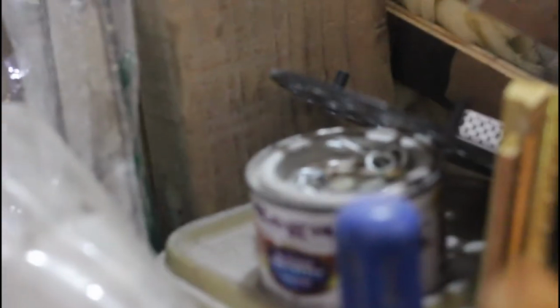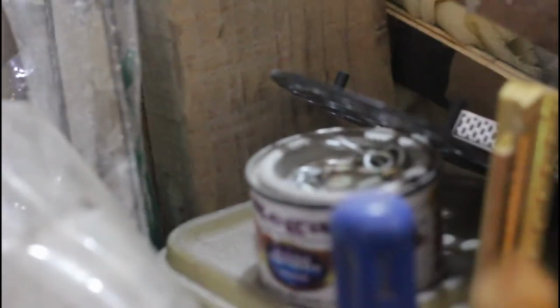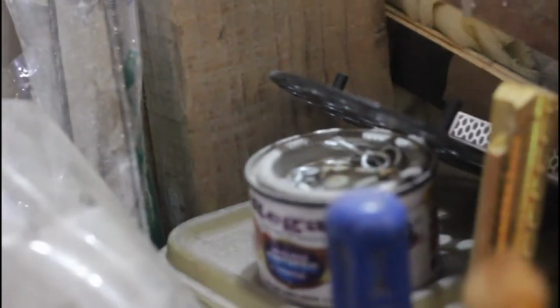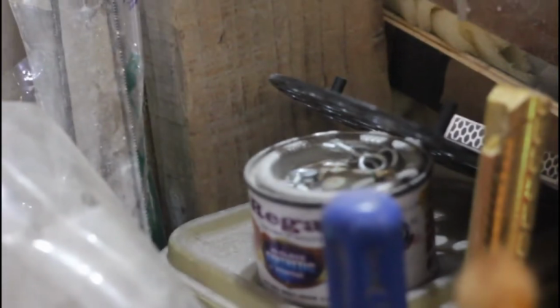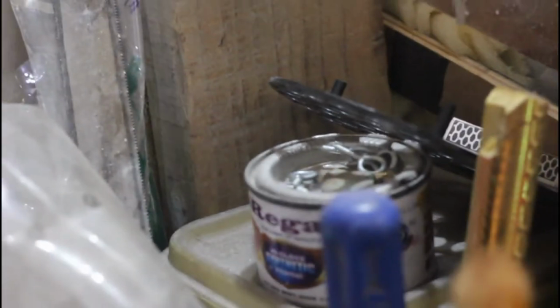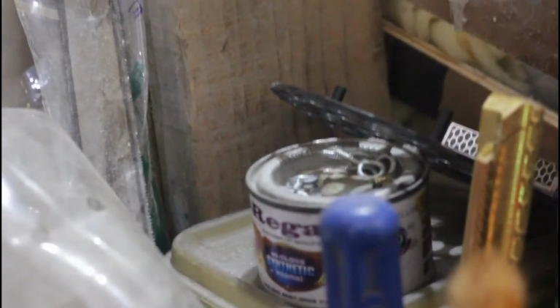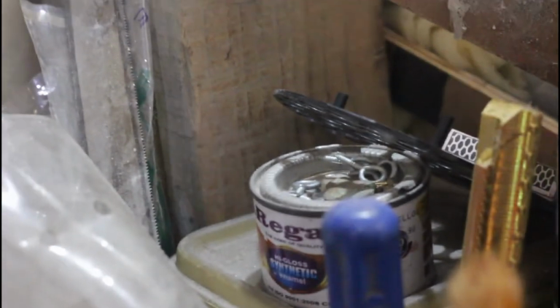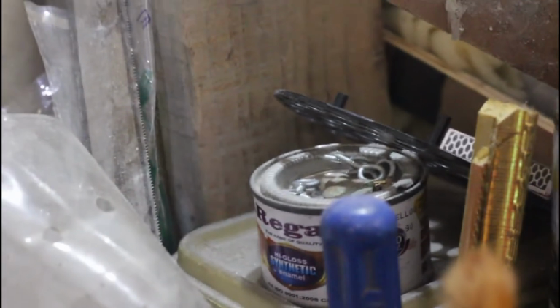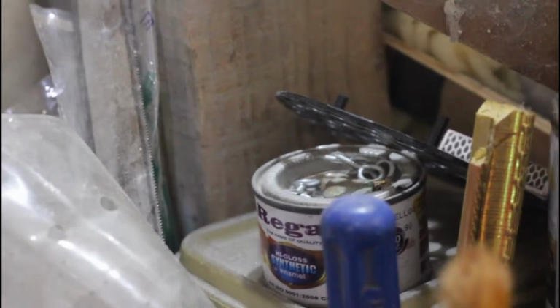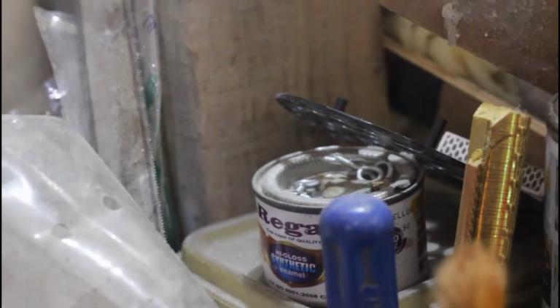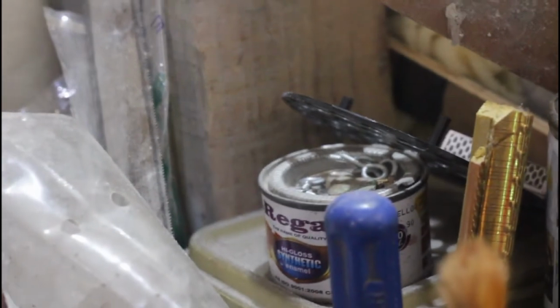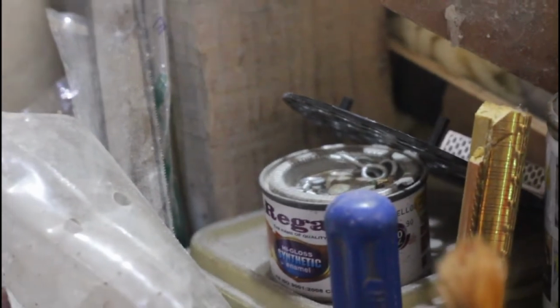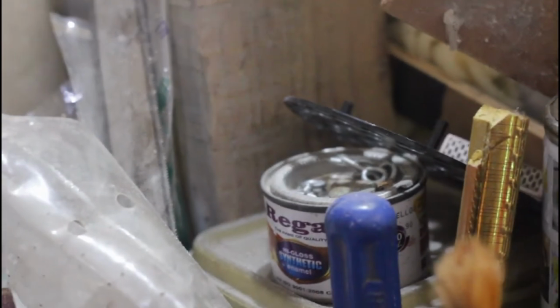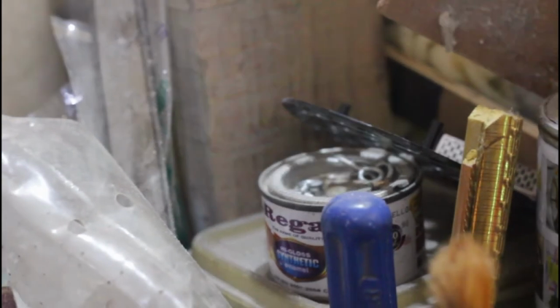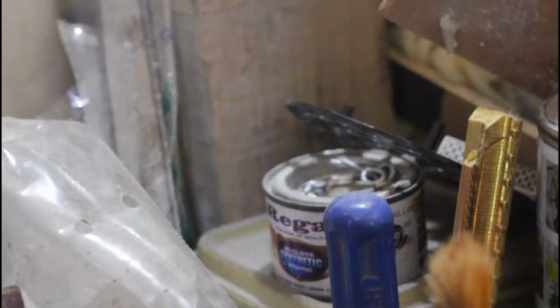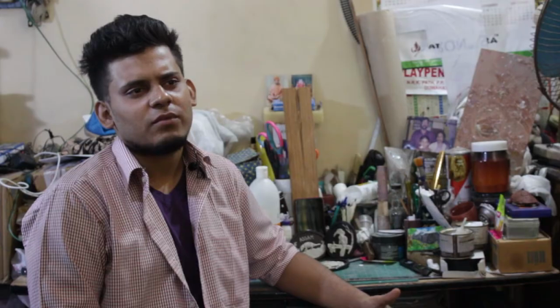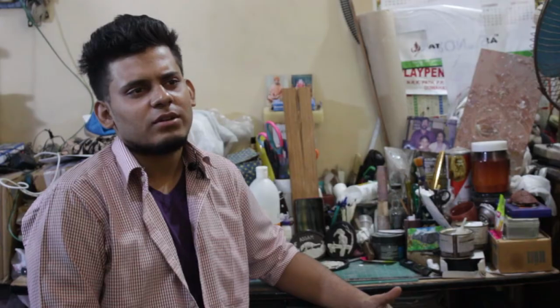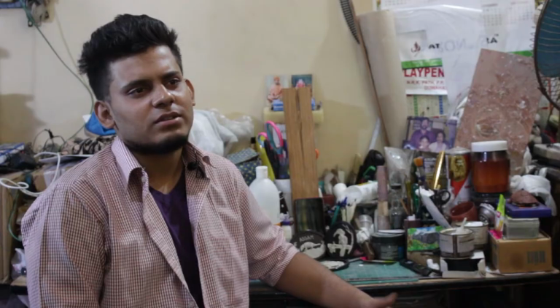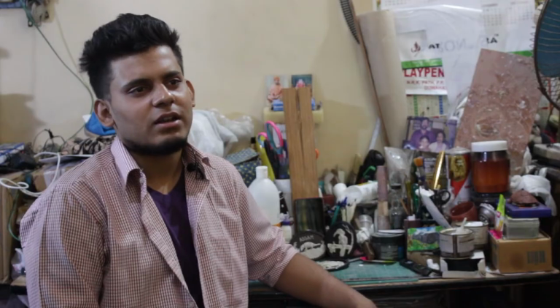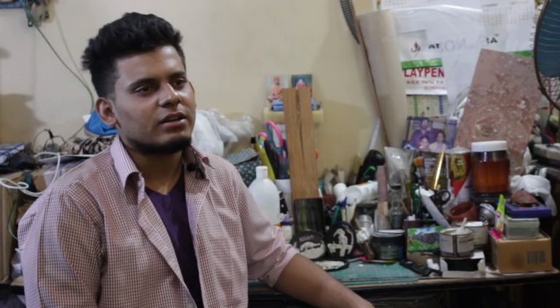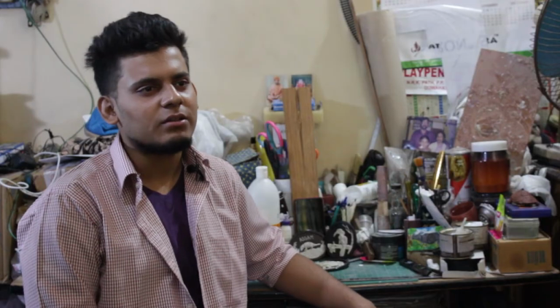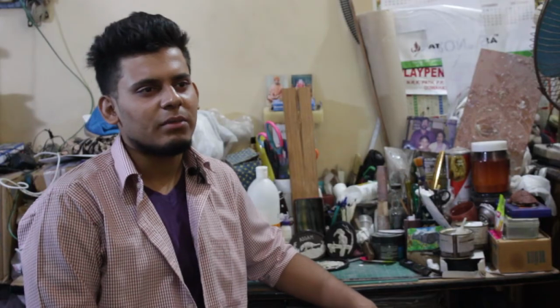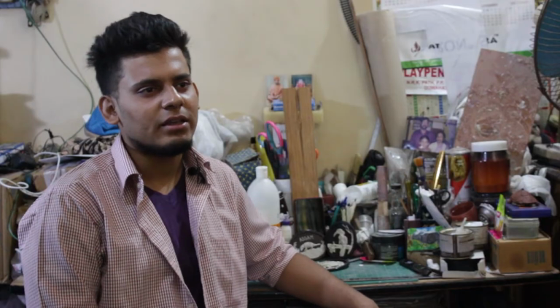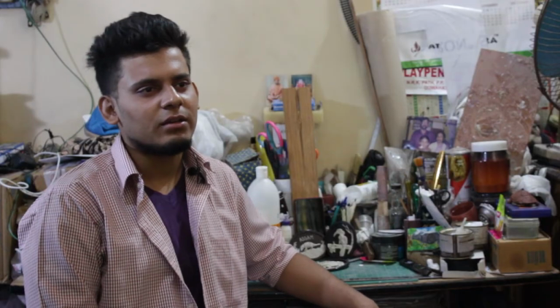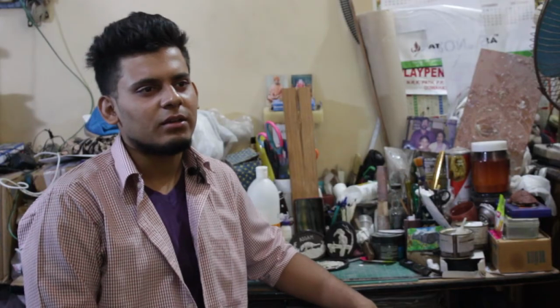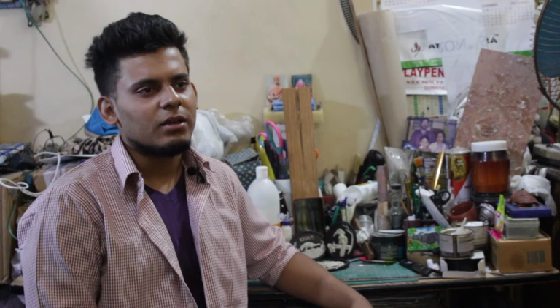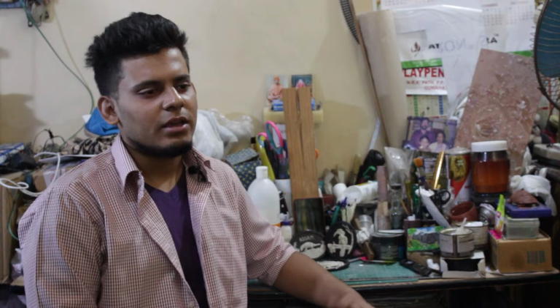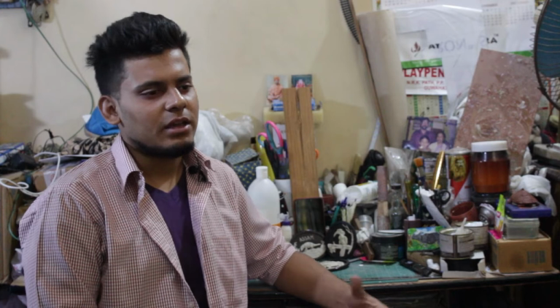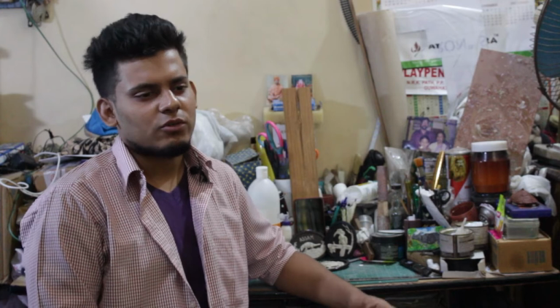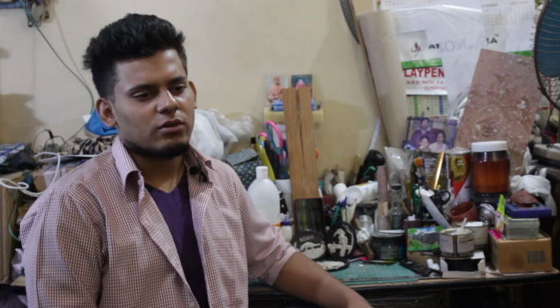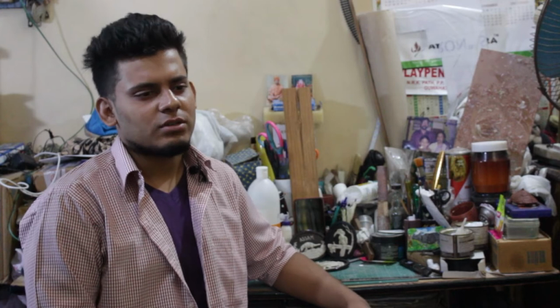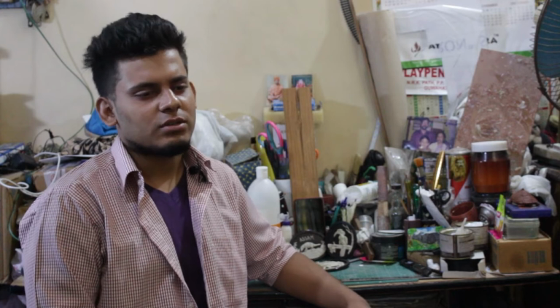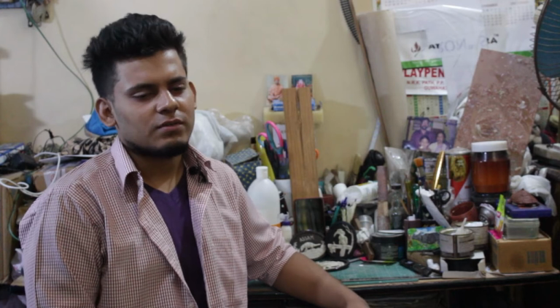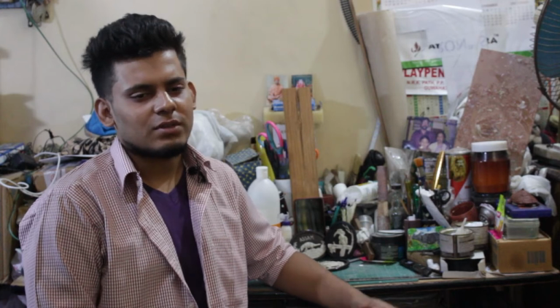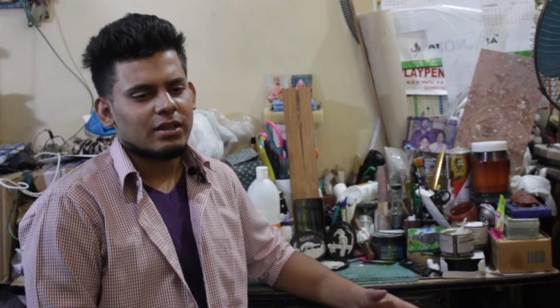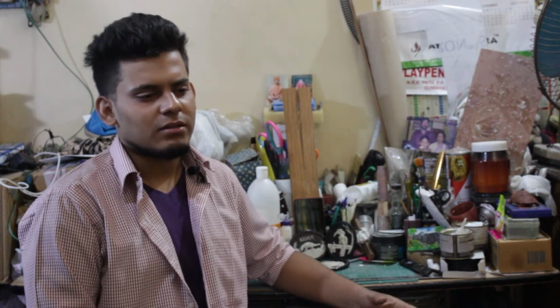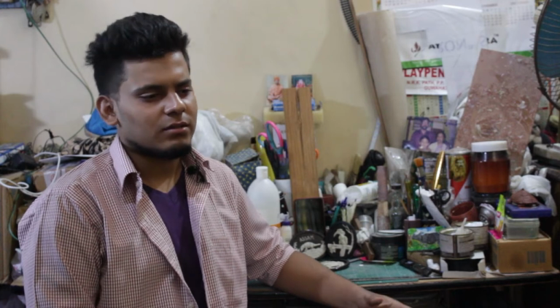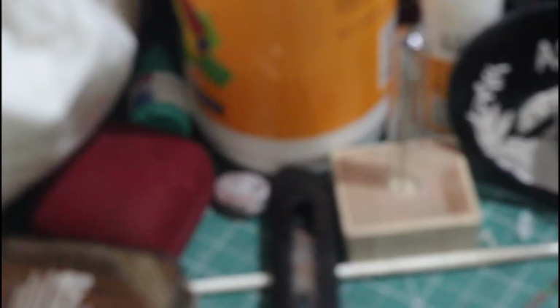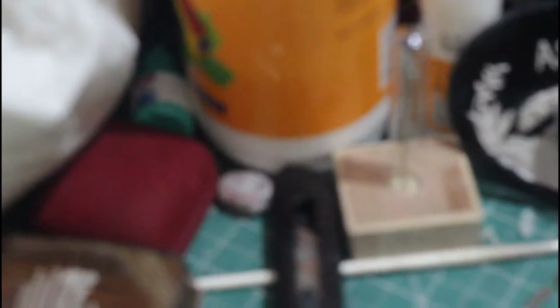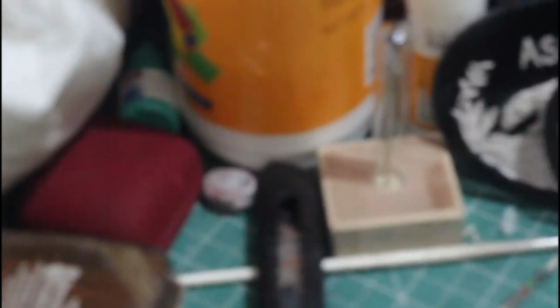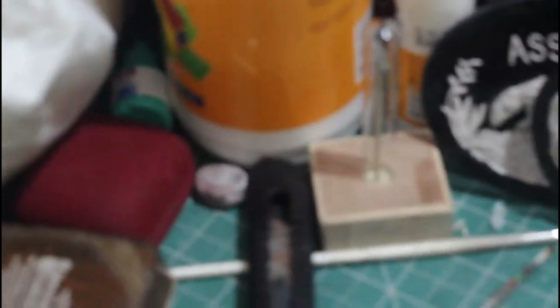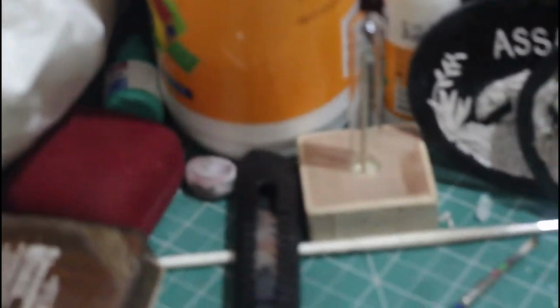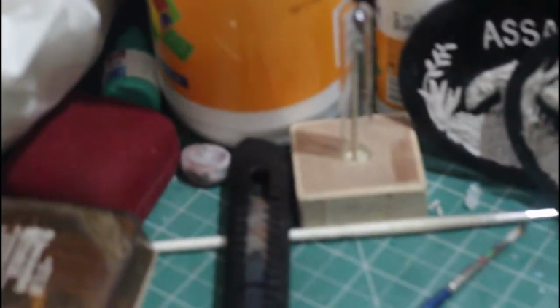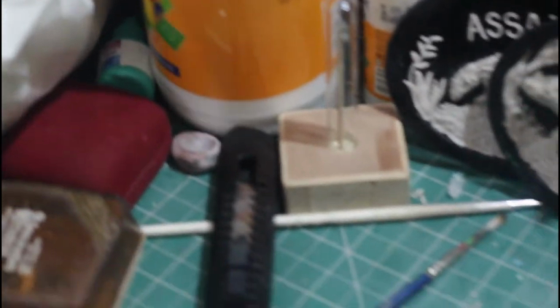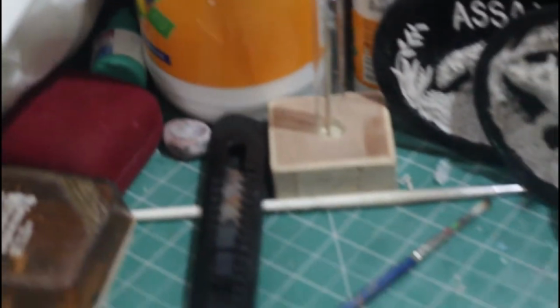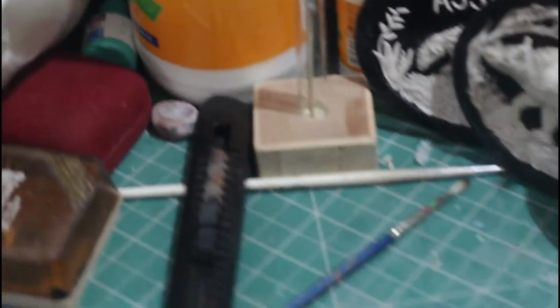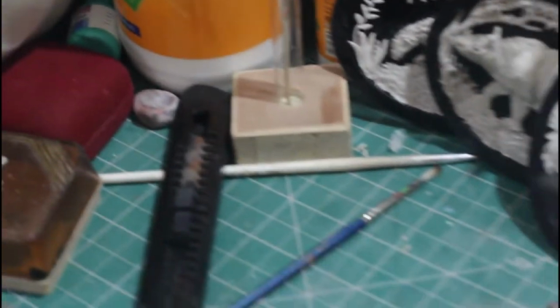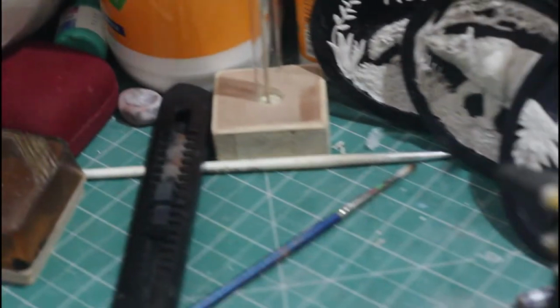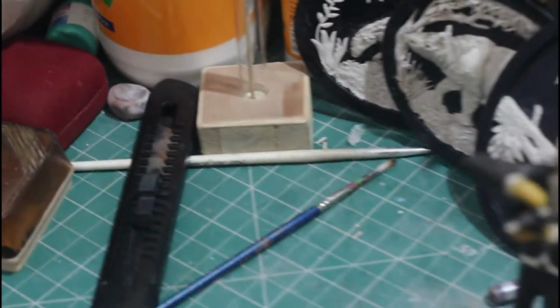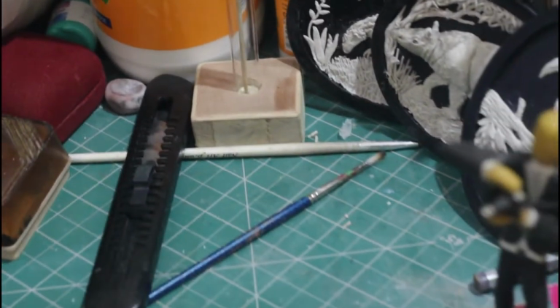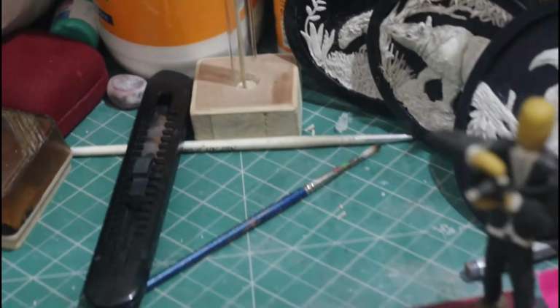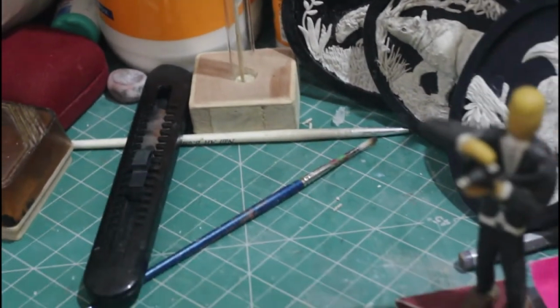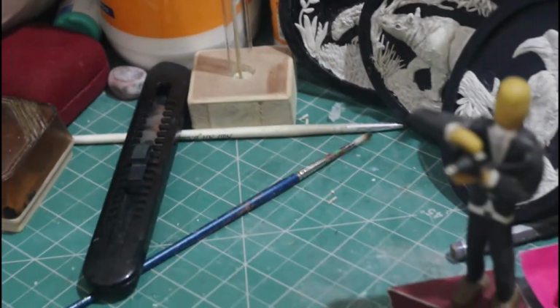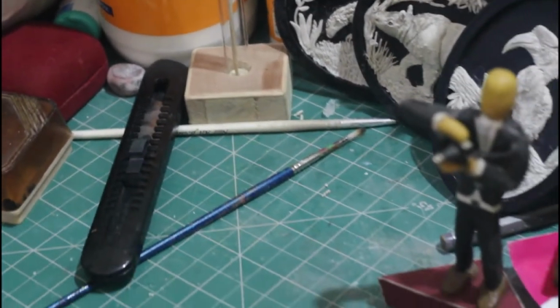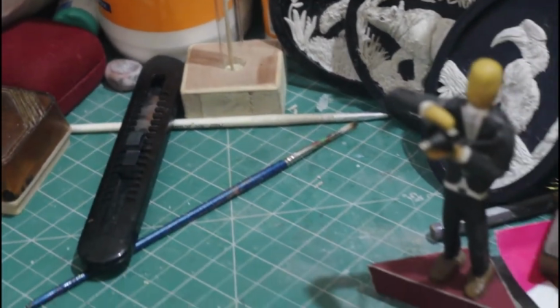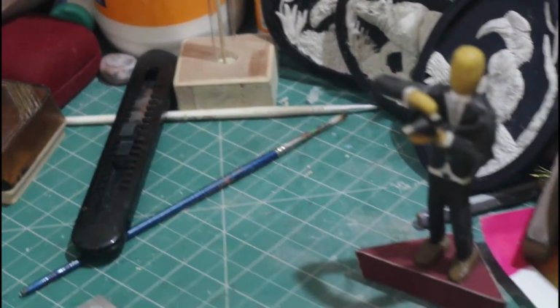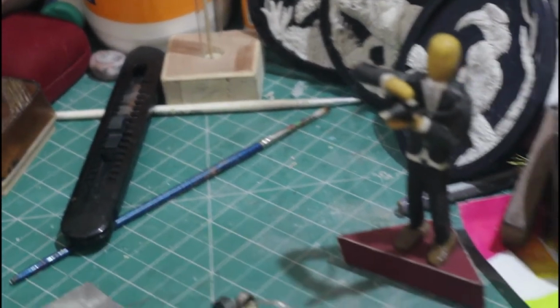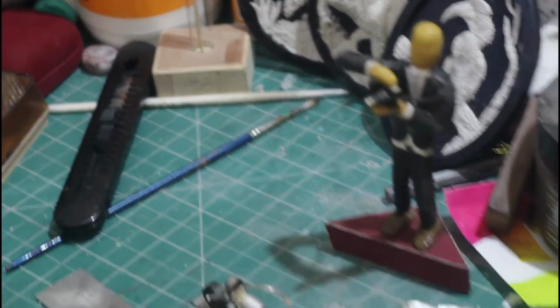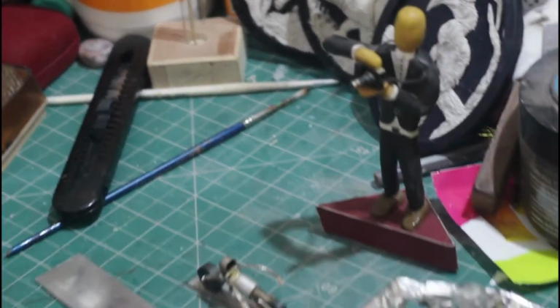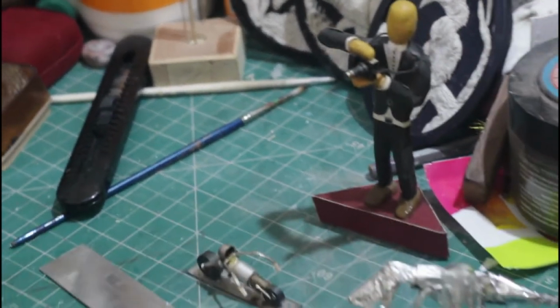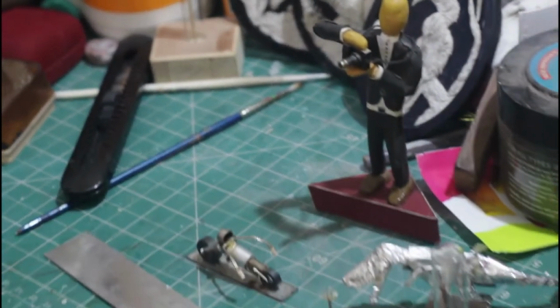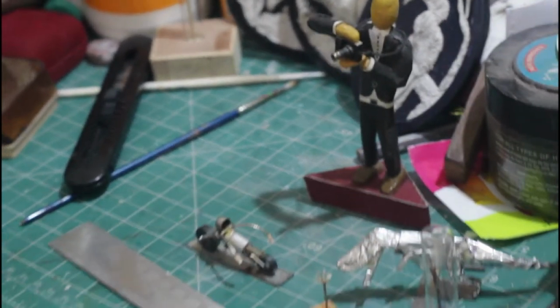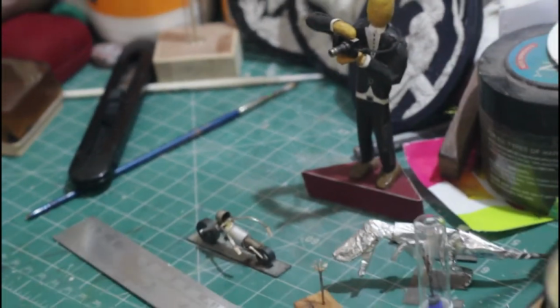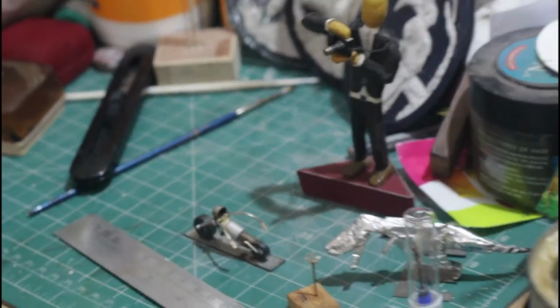It was class 3 when I first started making electronic stuff like battery operated fans, remote controlled cars and all those things.